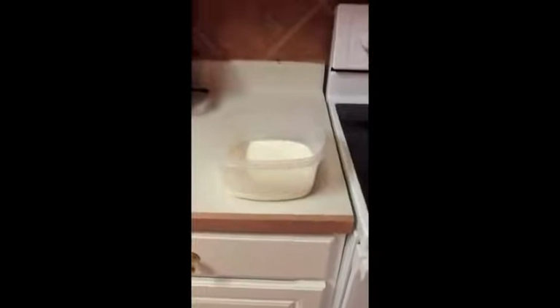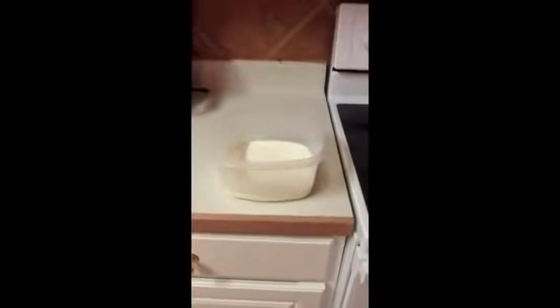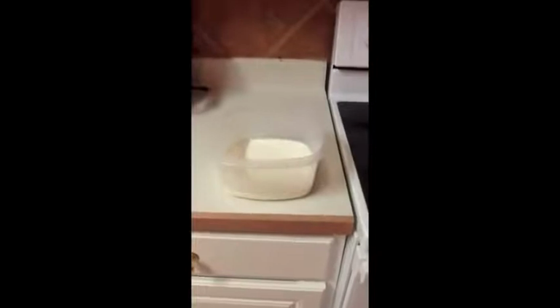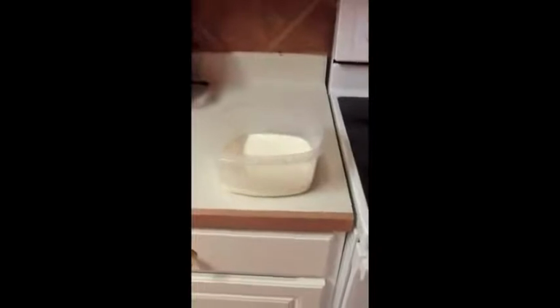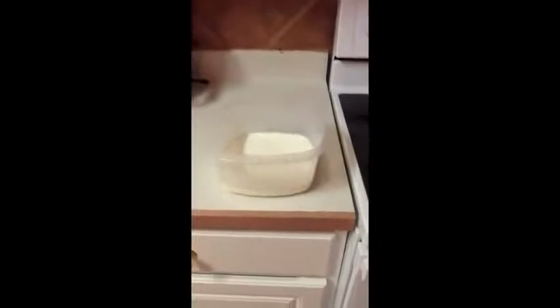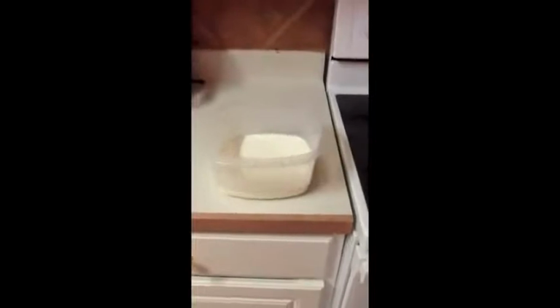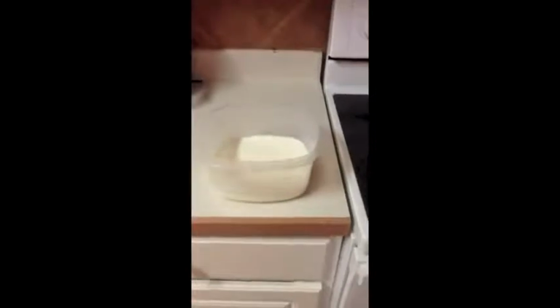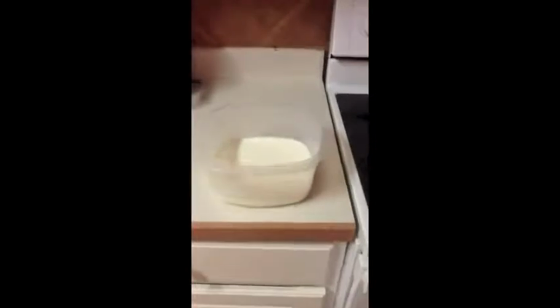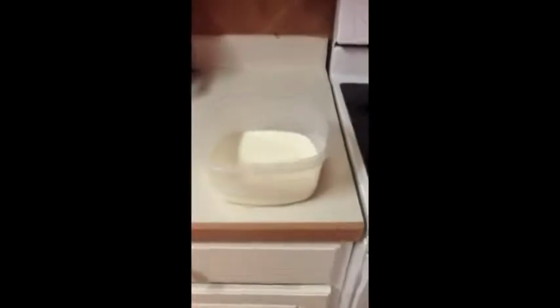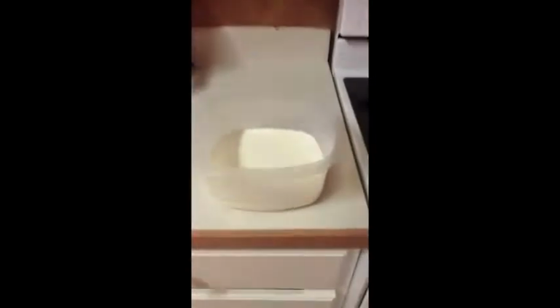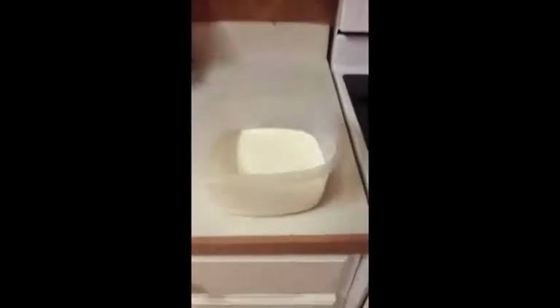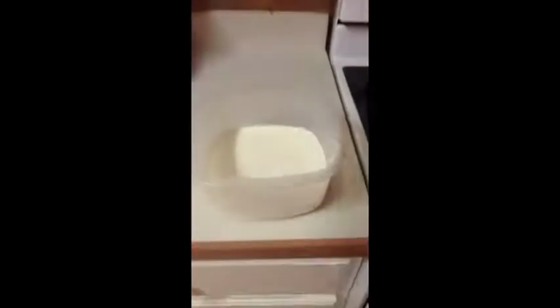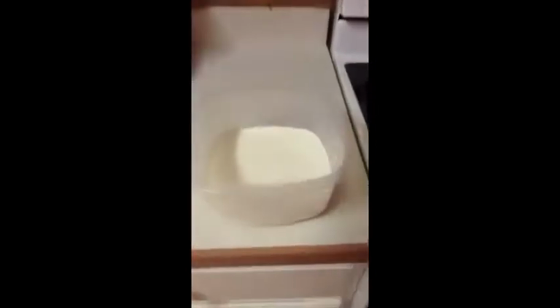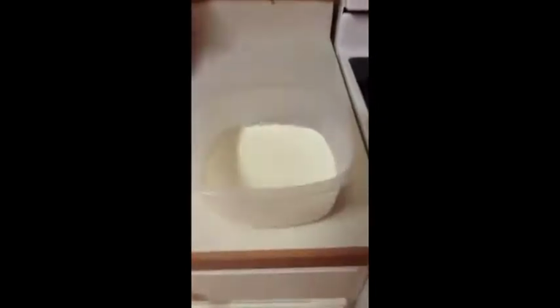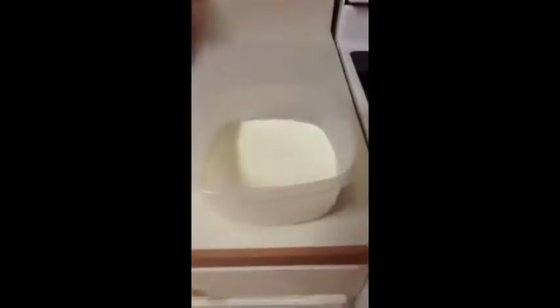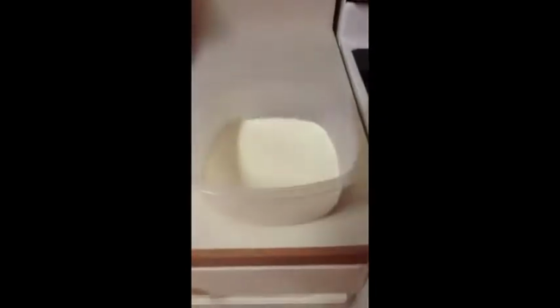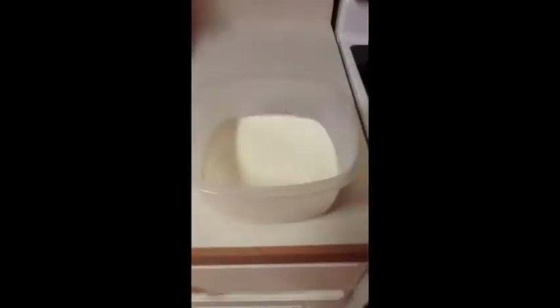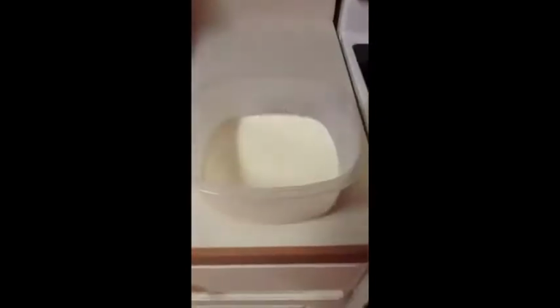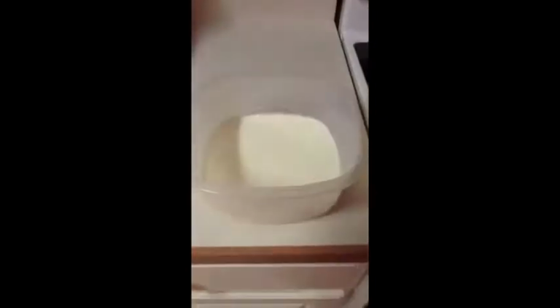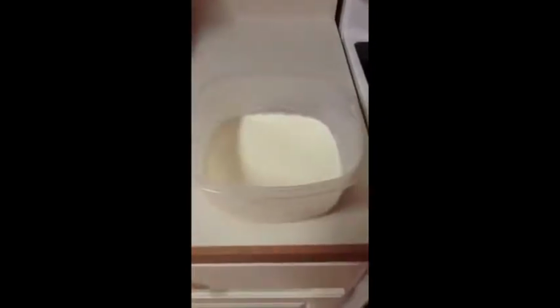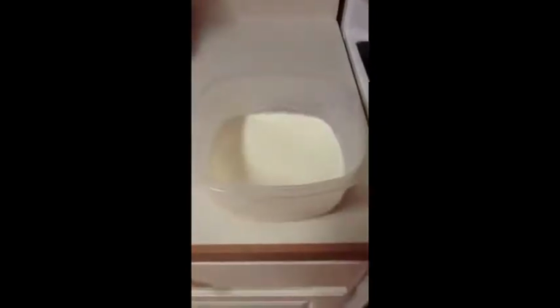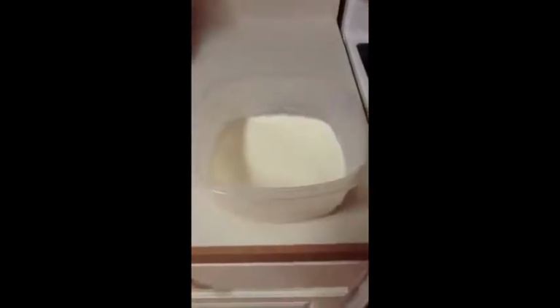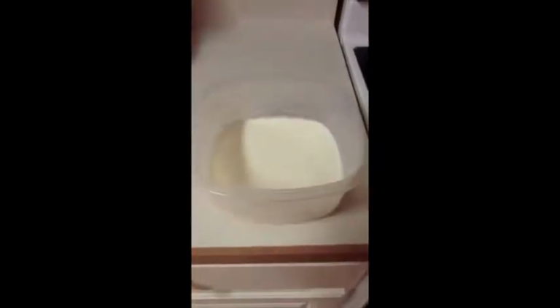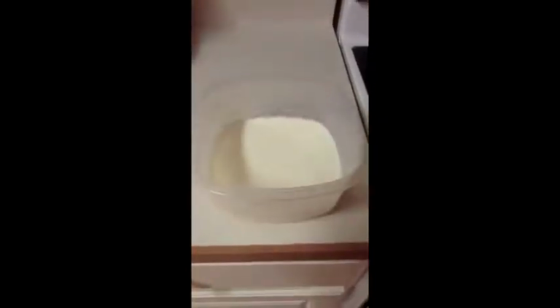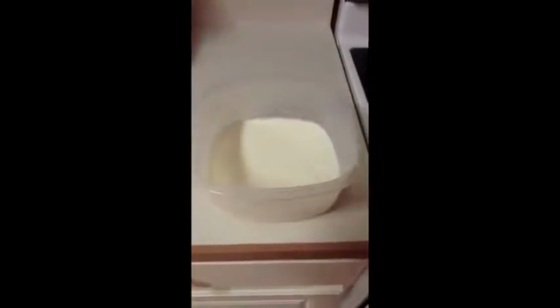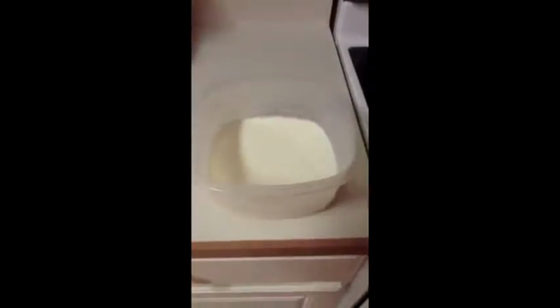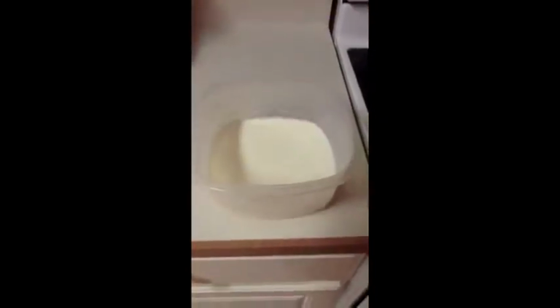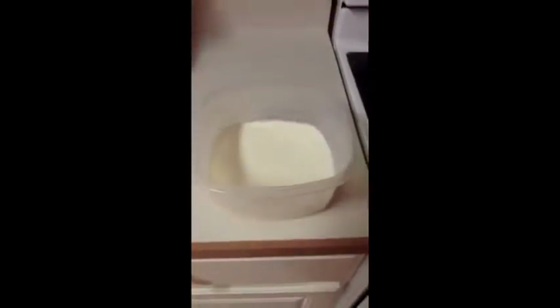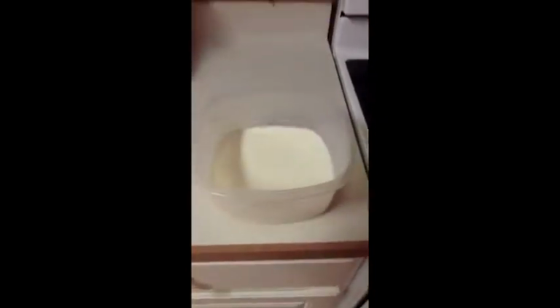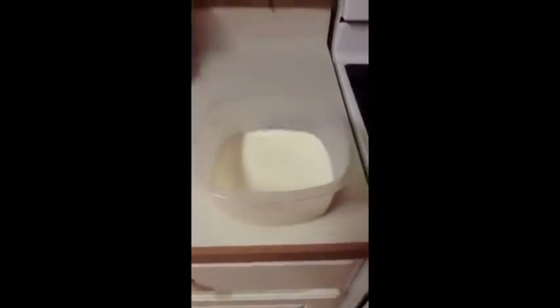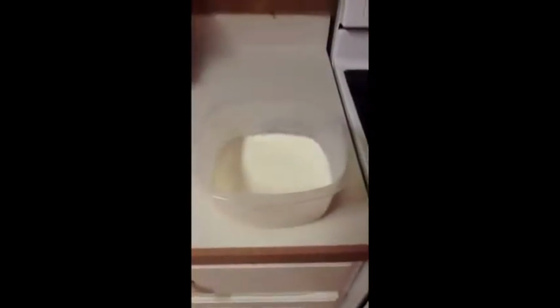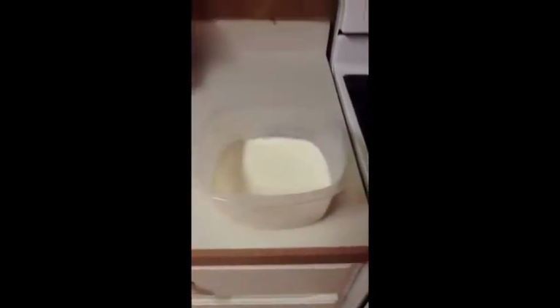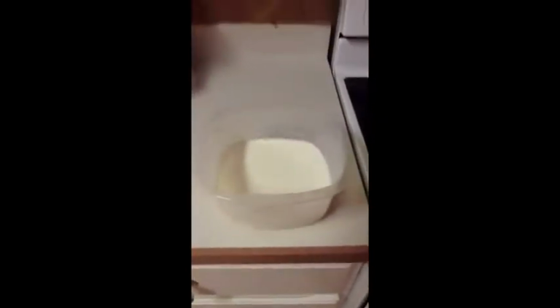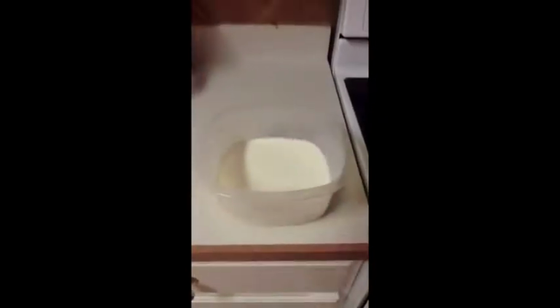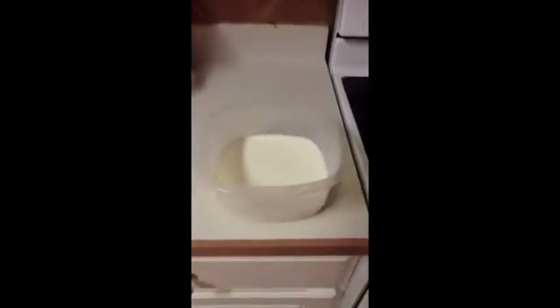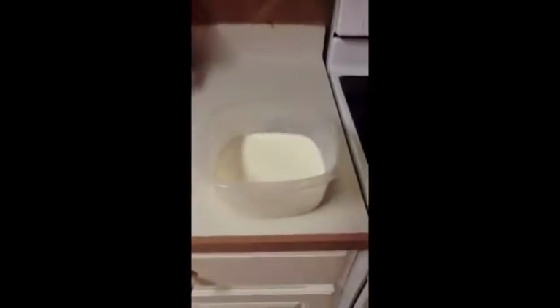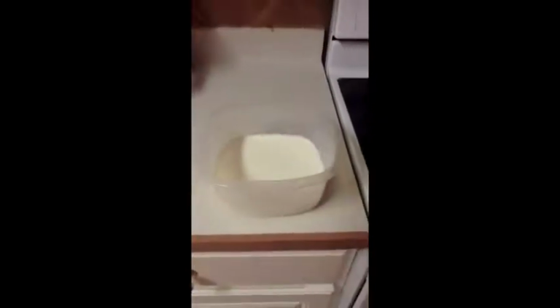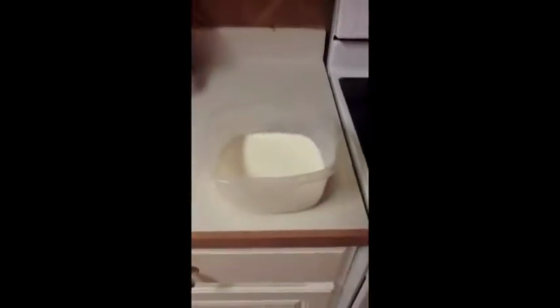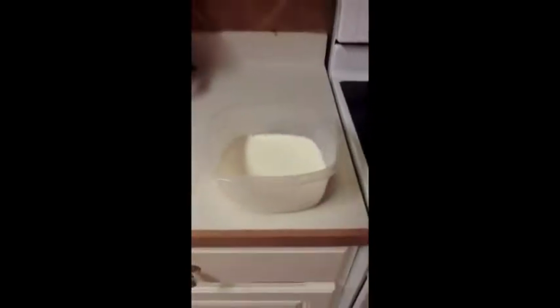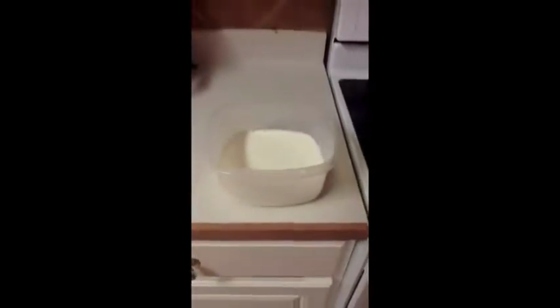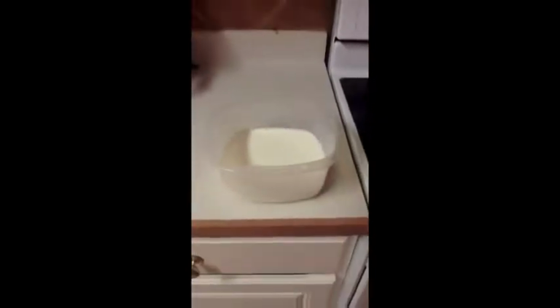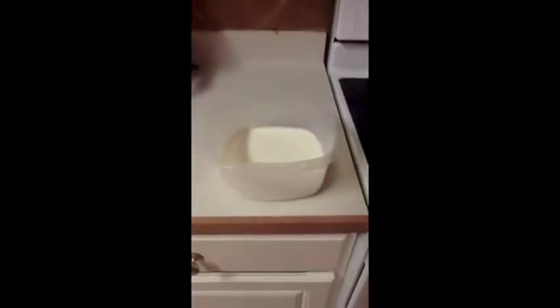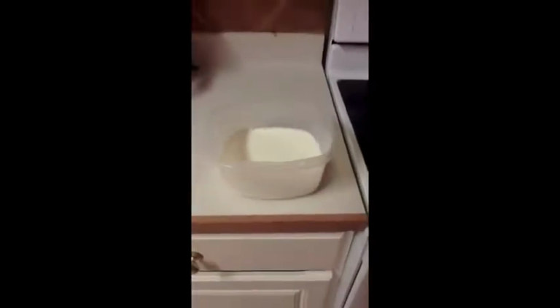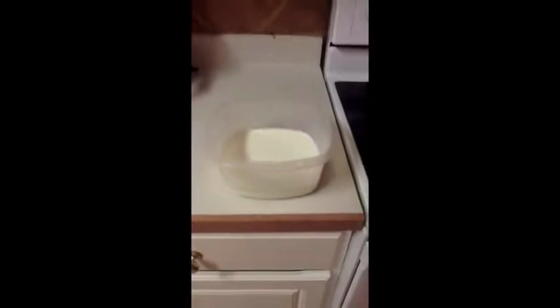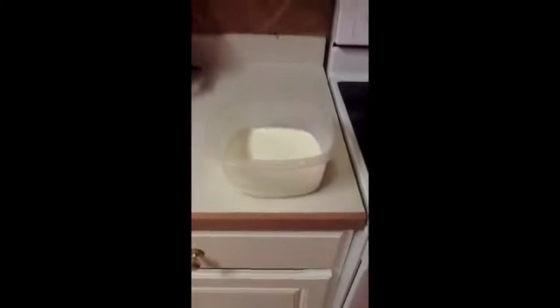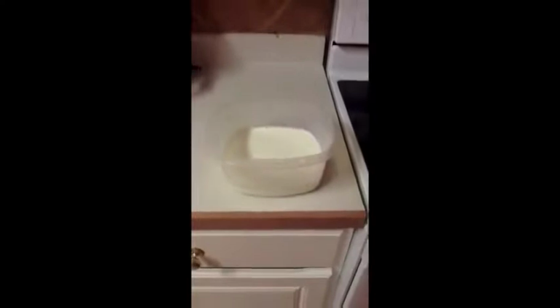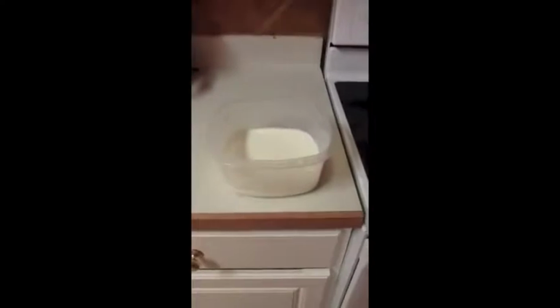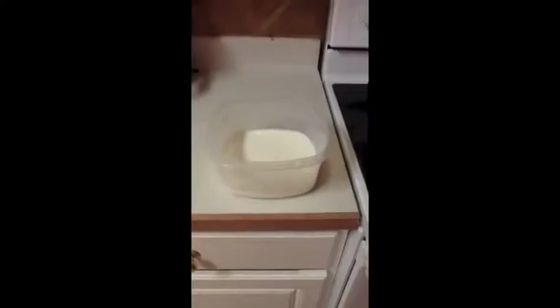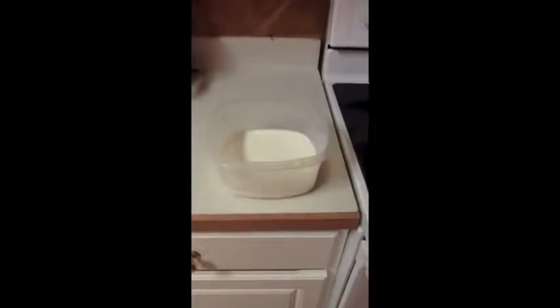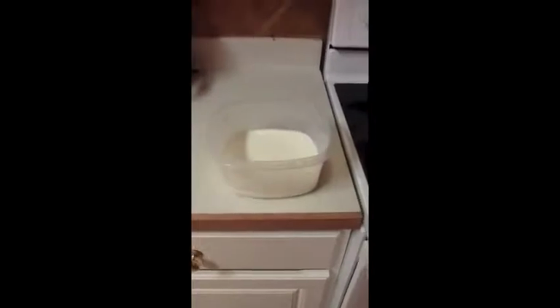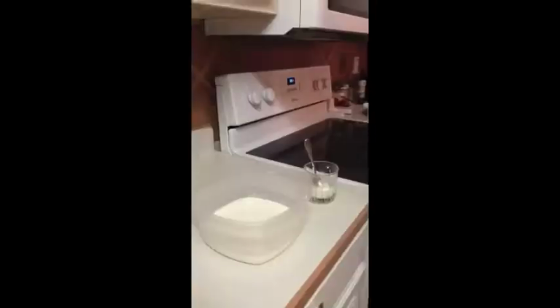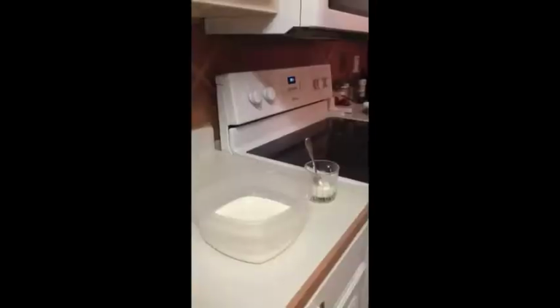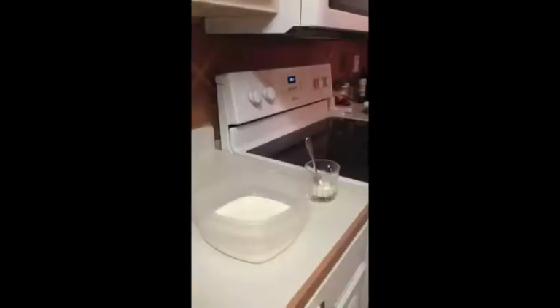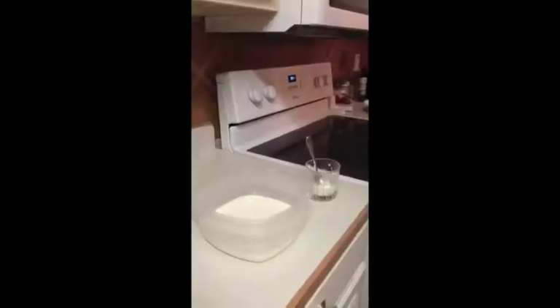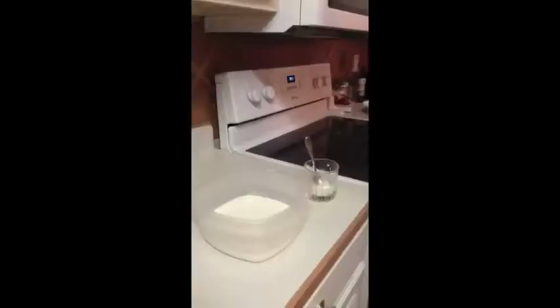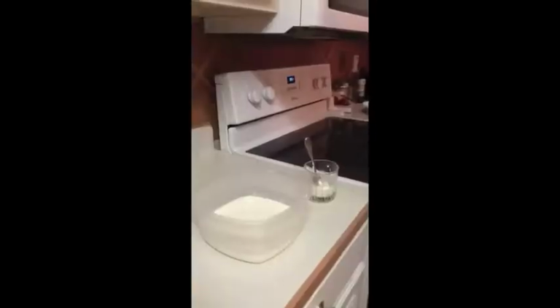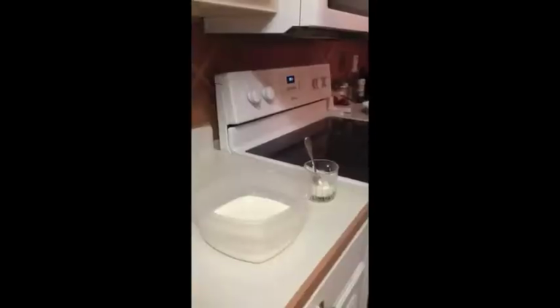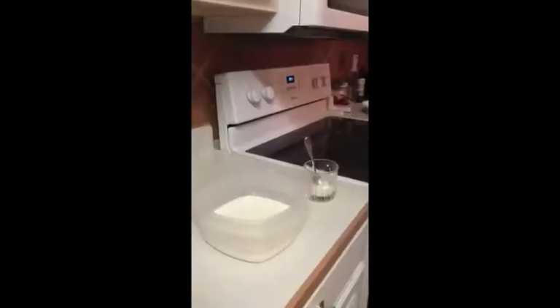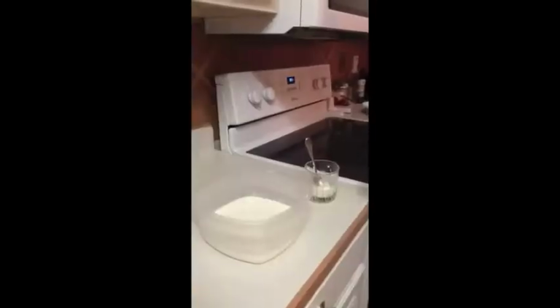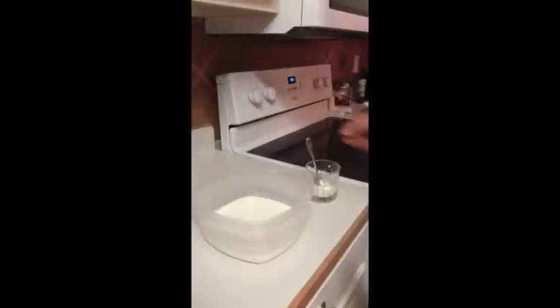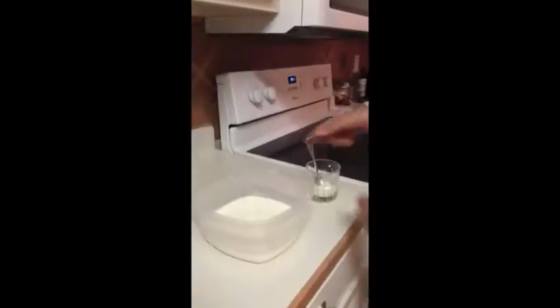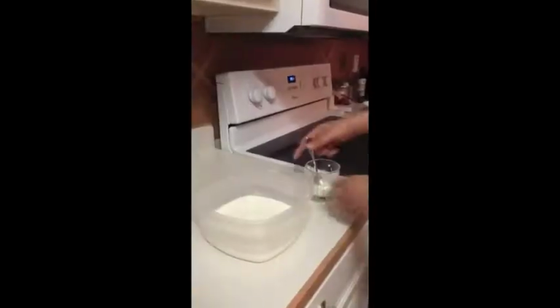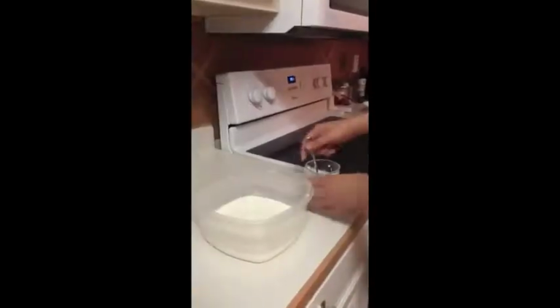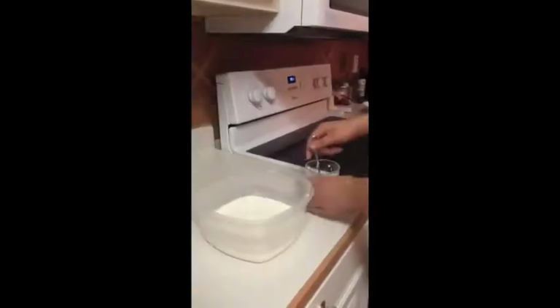After it cools down to room temperature, you add two tablespoons of yogurt and mix. Now make sure you mix well or else it won't ferment.